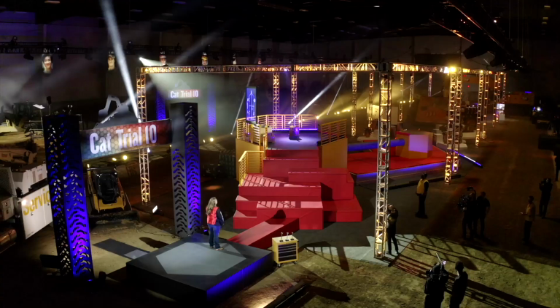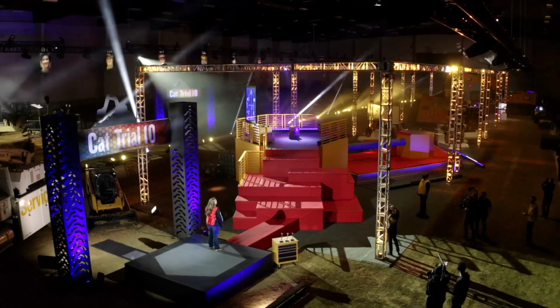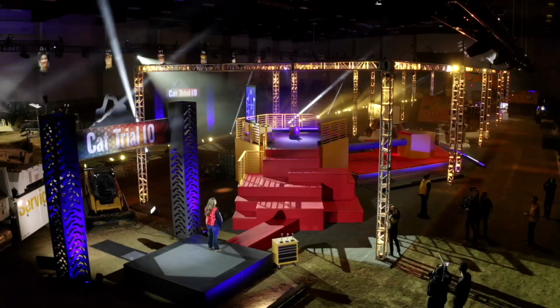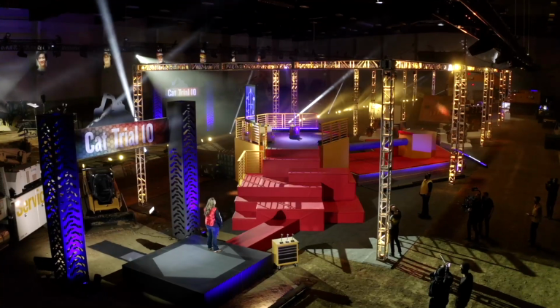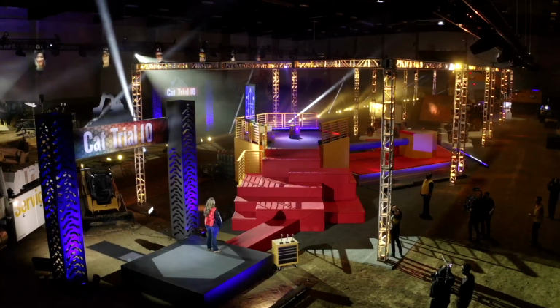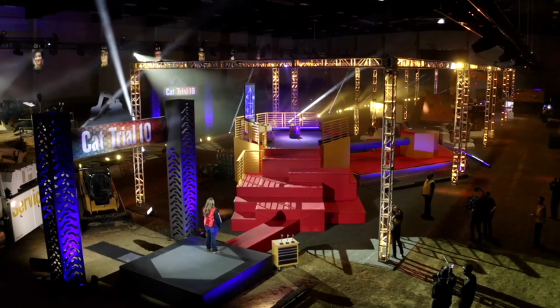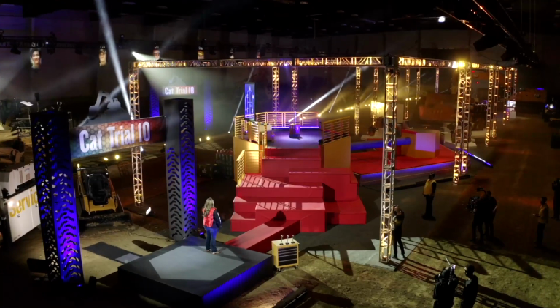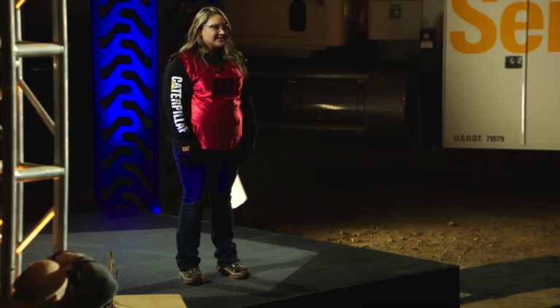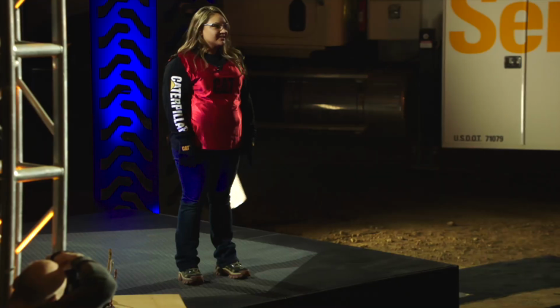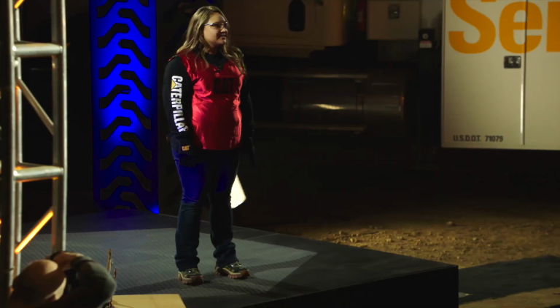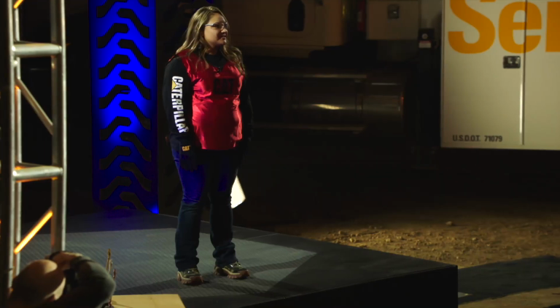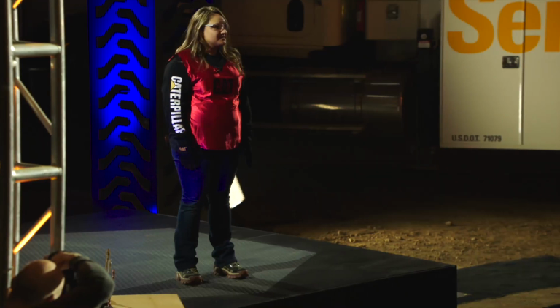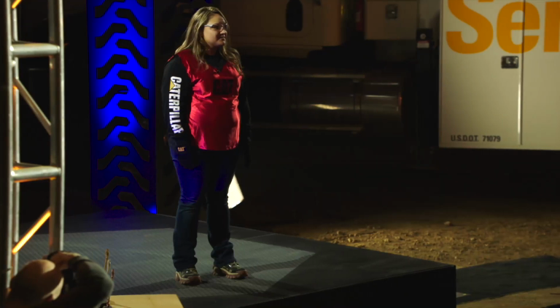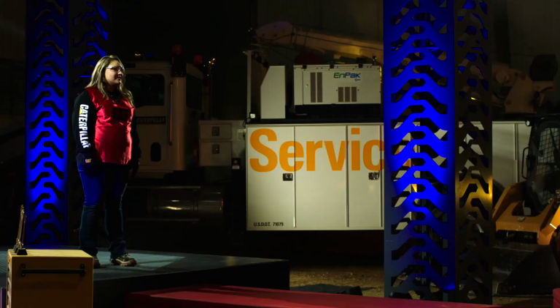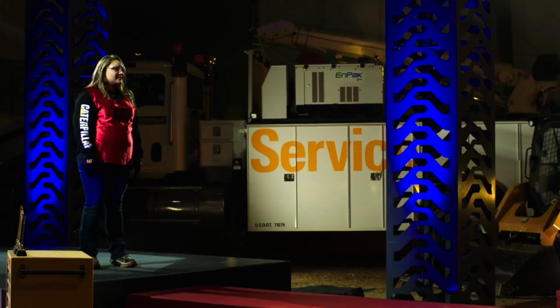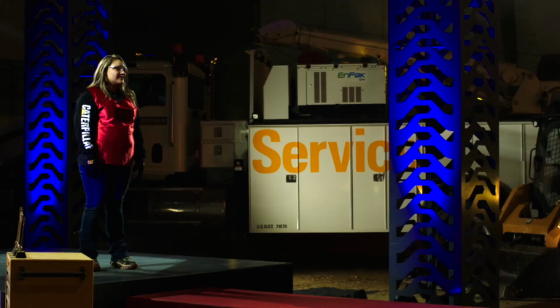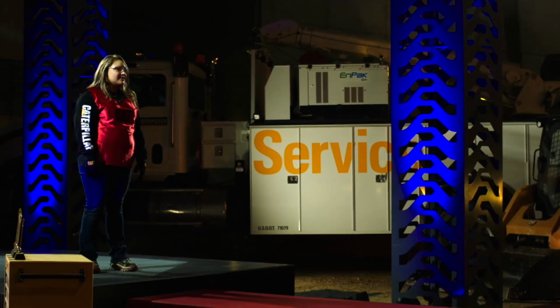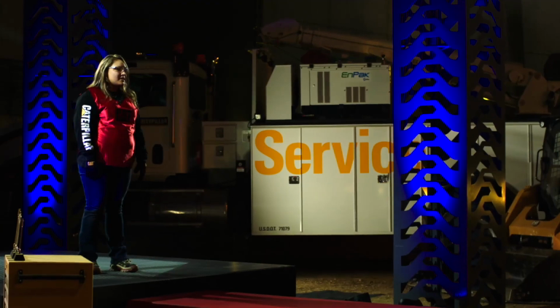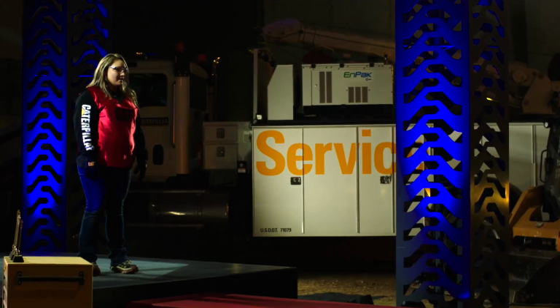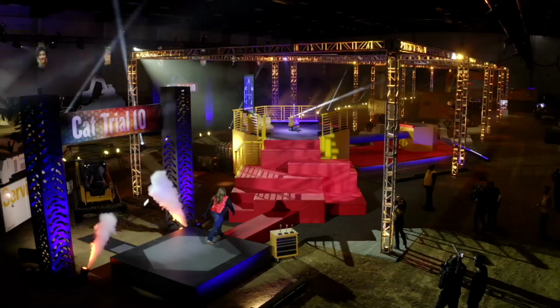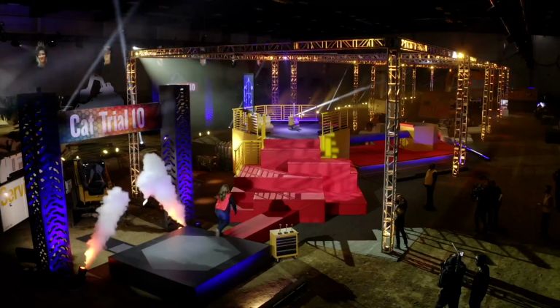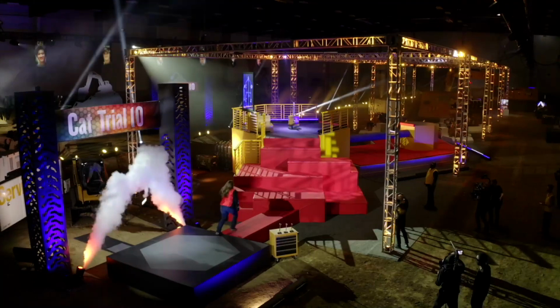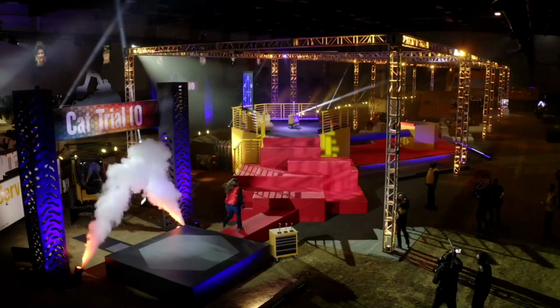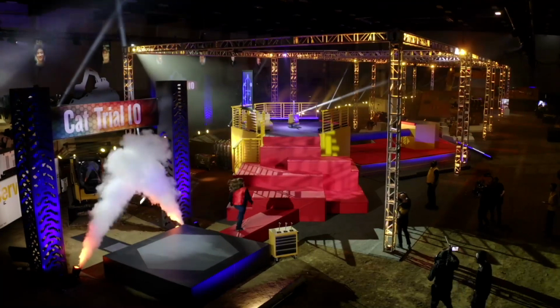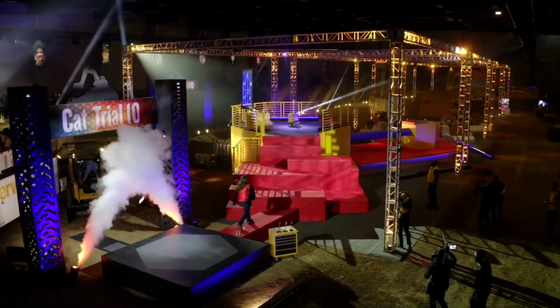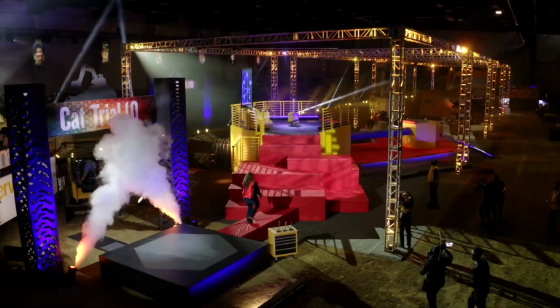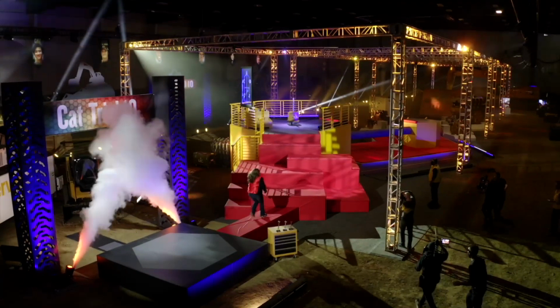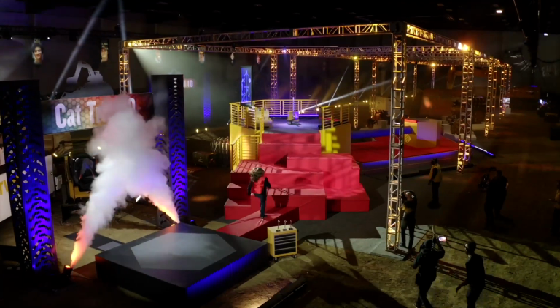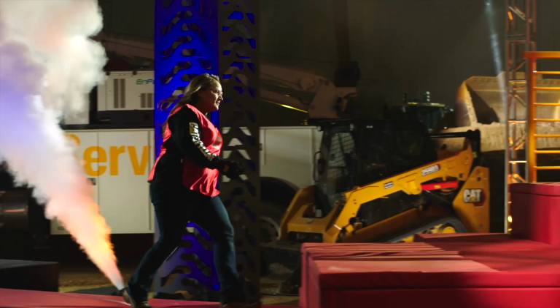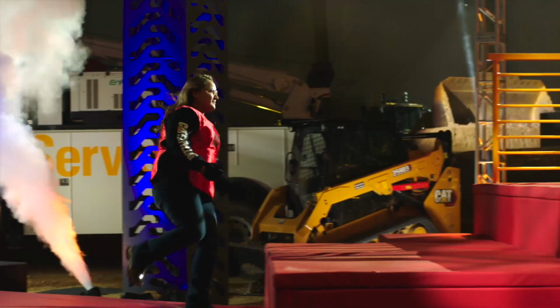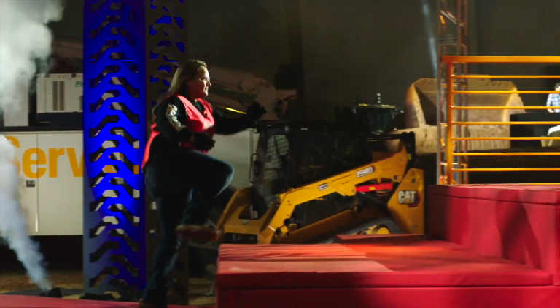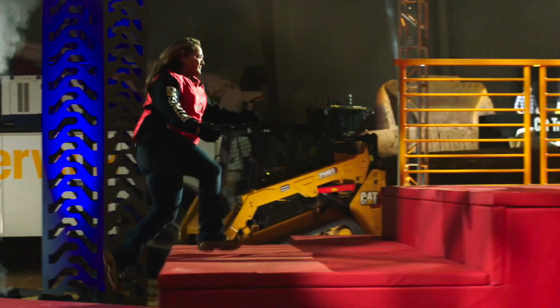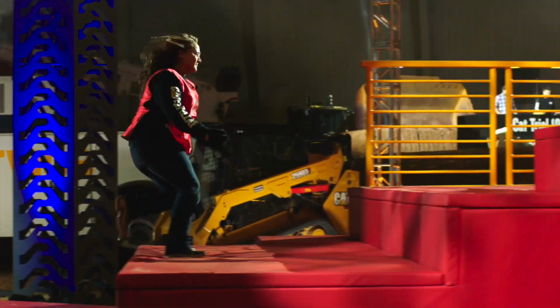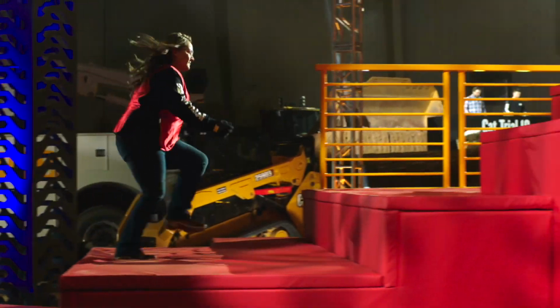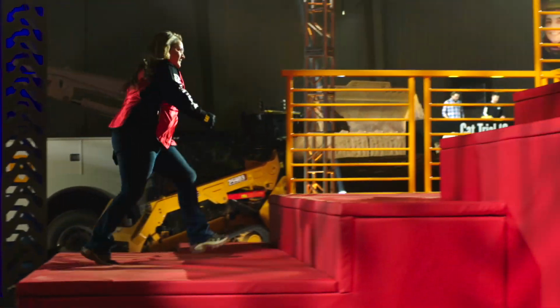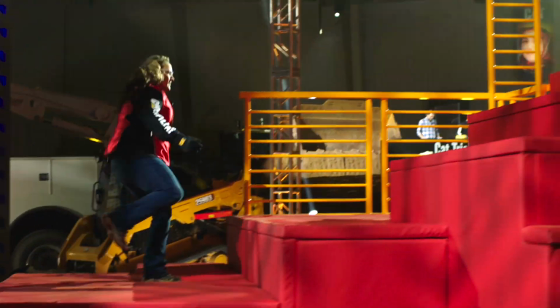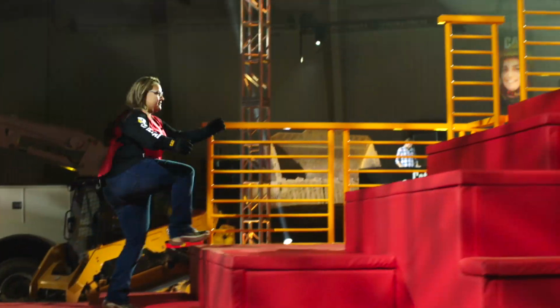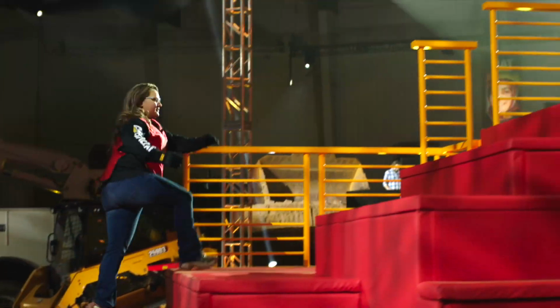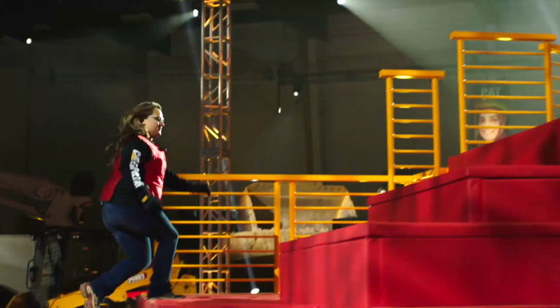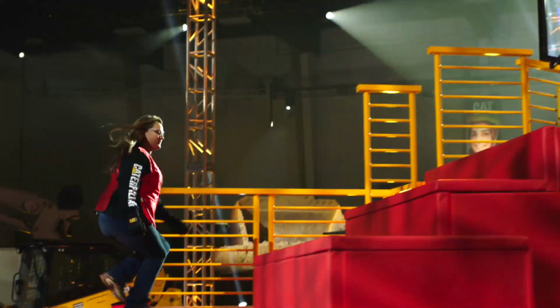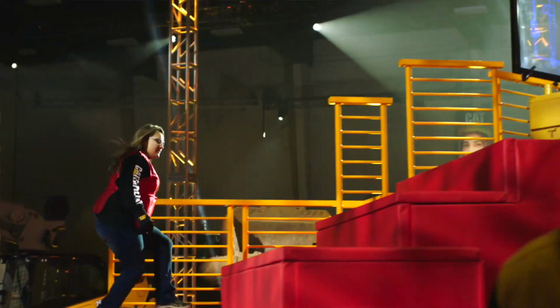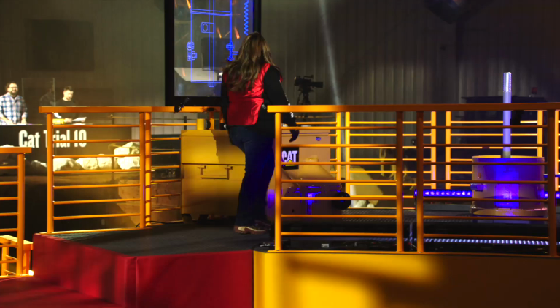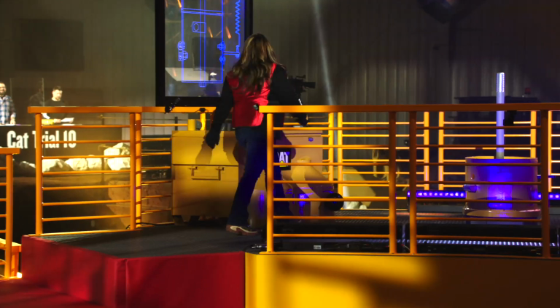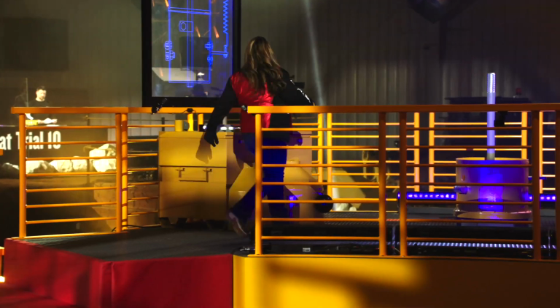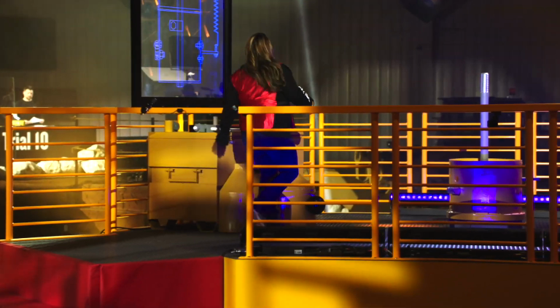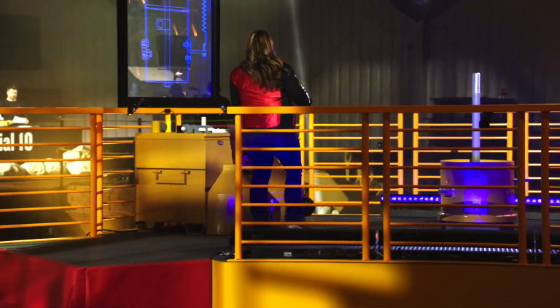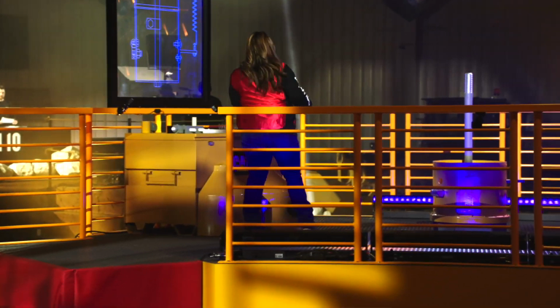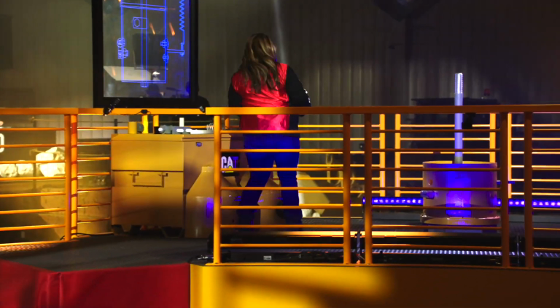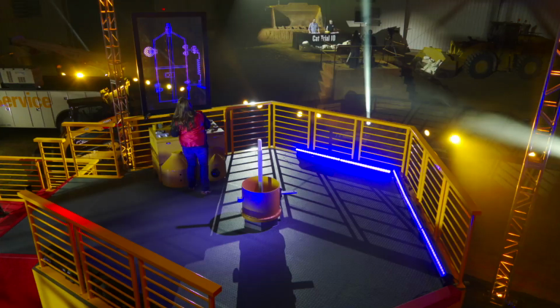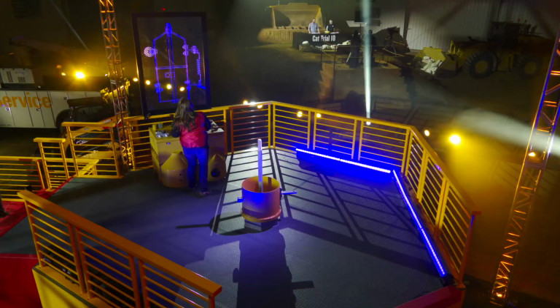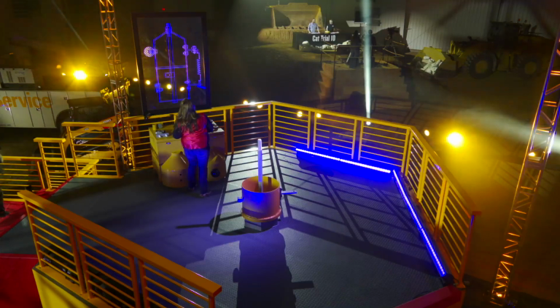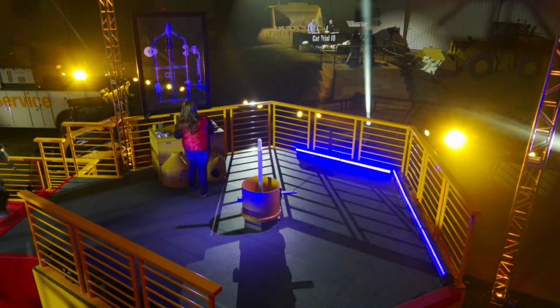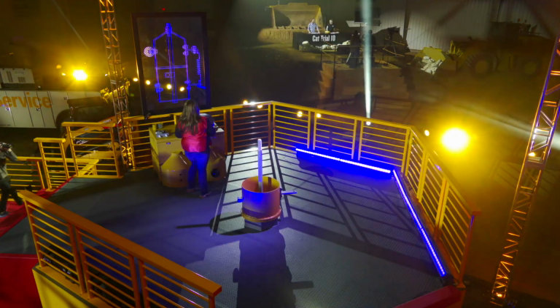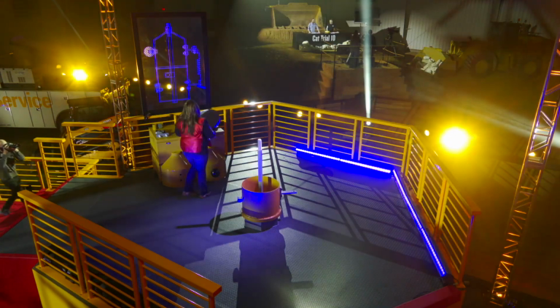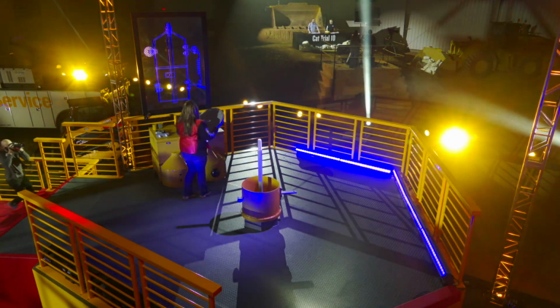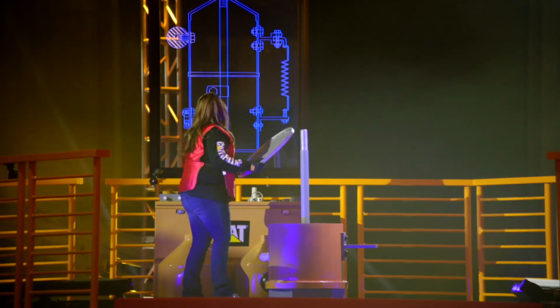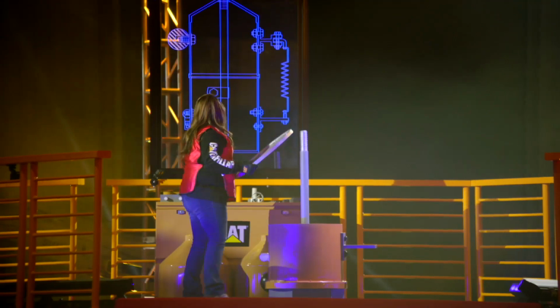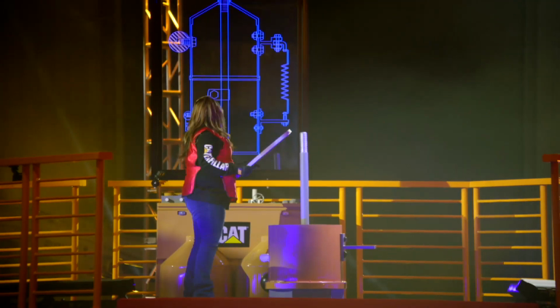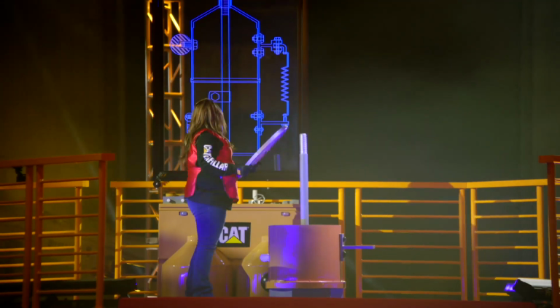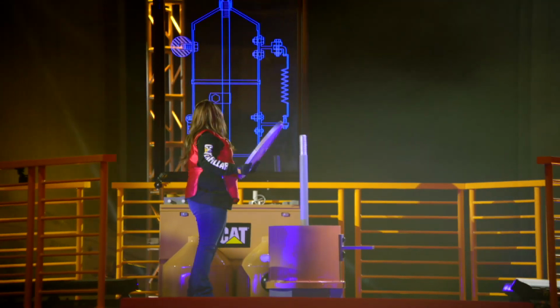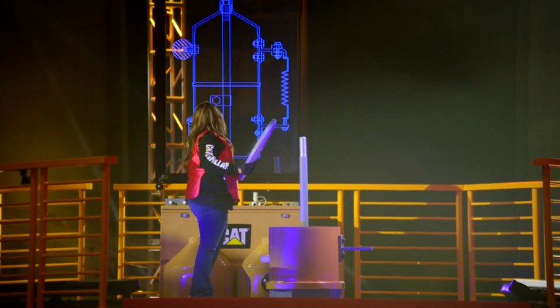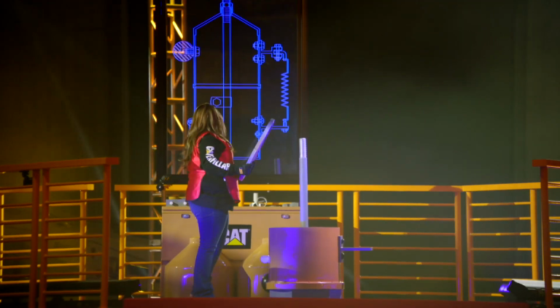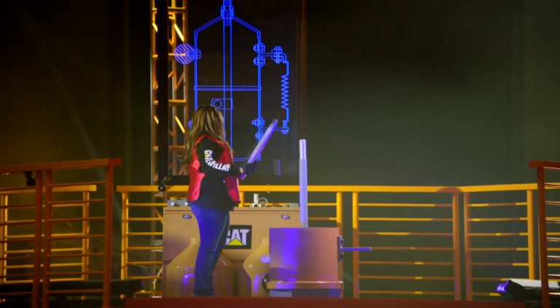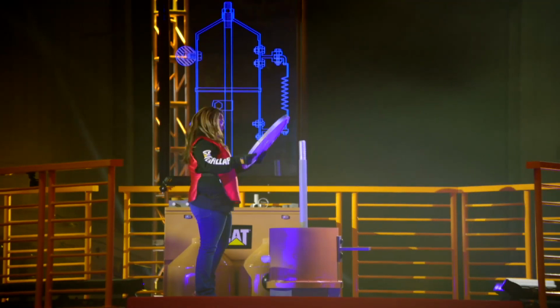Three, two, one. Samantha is off, tearing up those steps. This is exciting. She seems confident — I think that's going to give her a real edge in the course today.